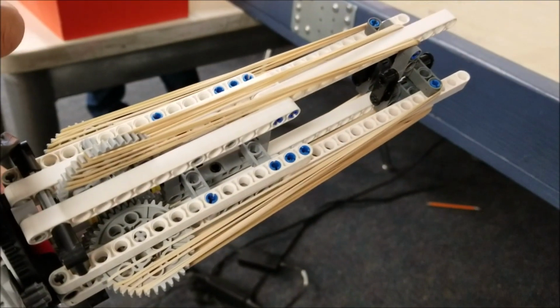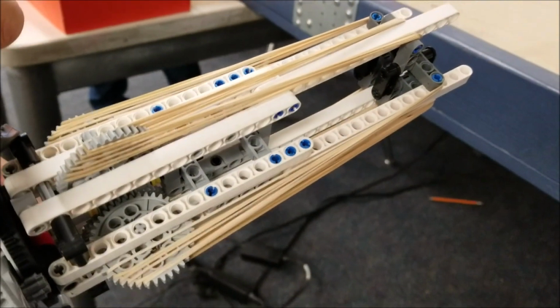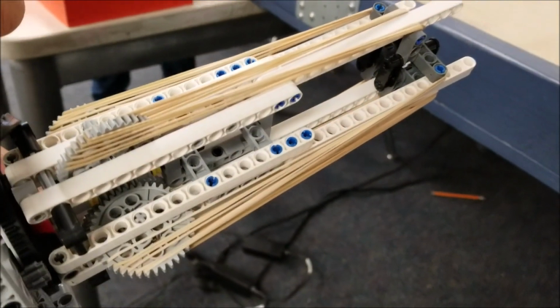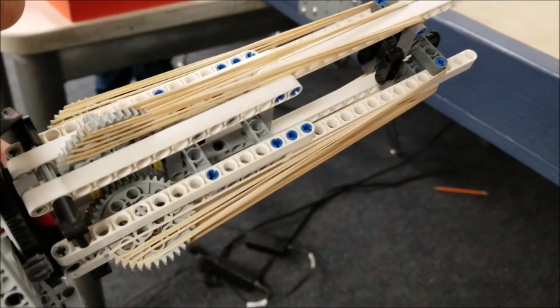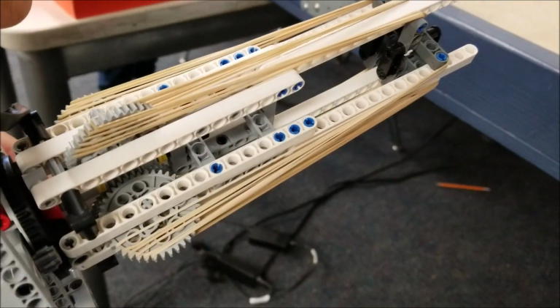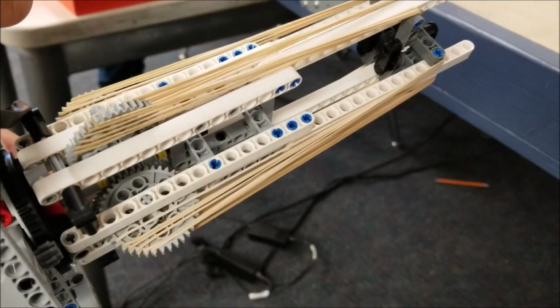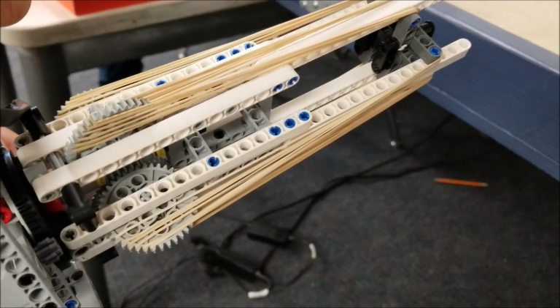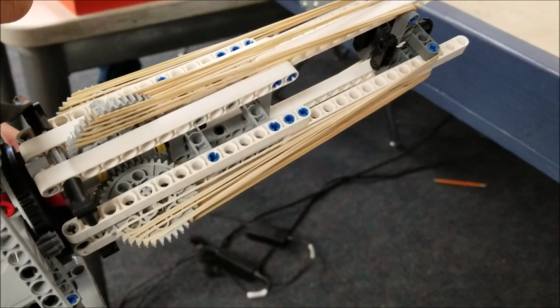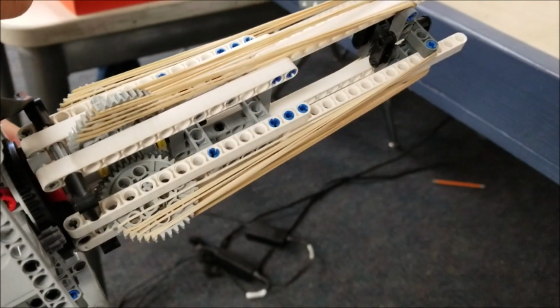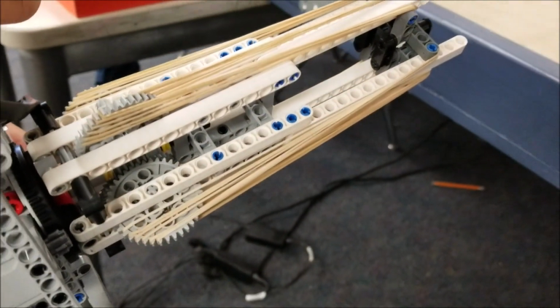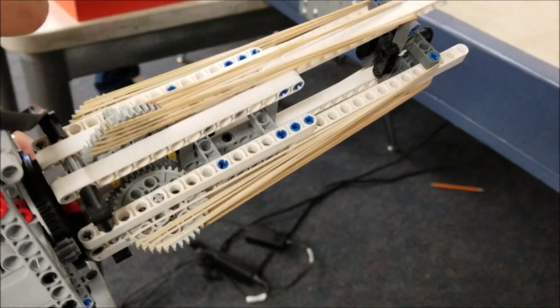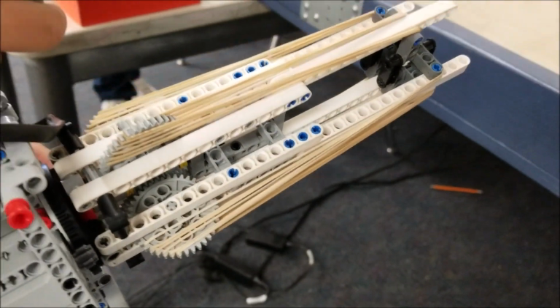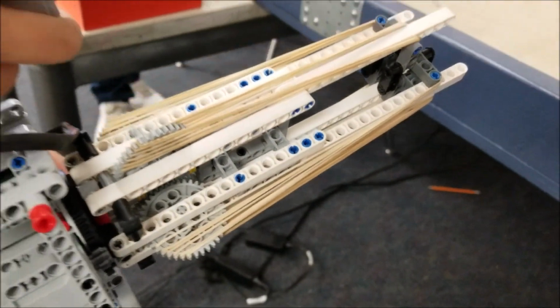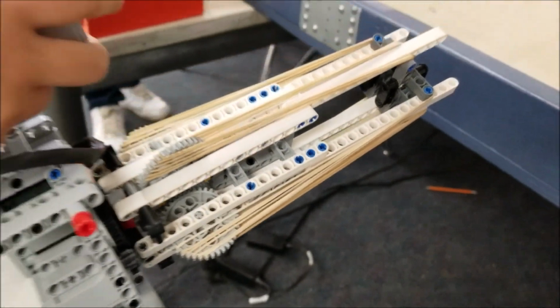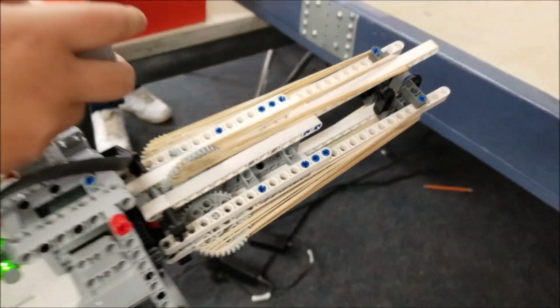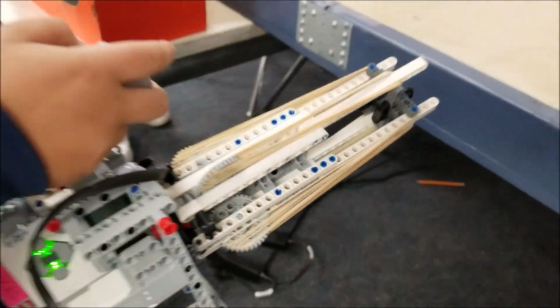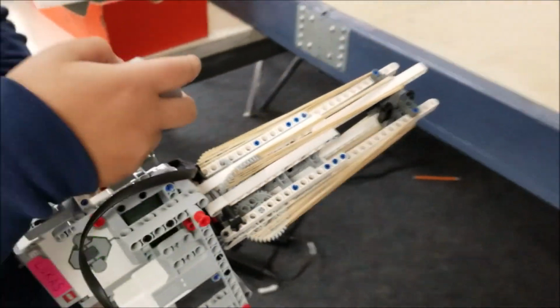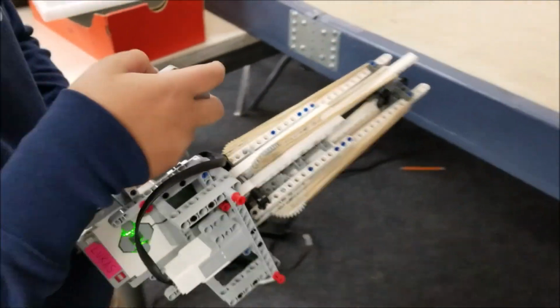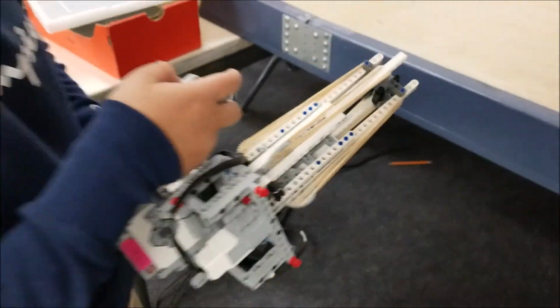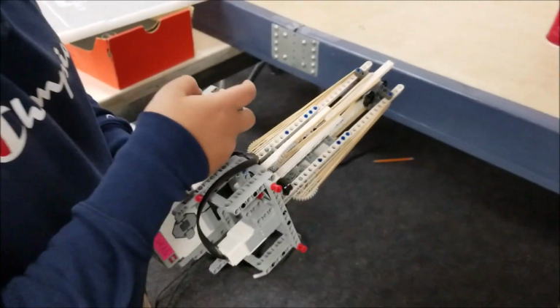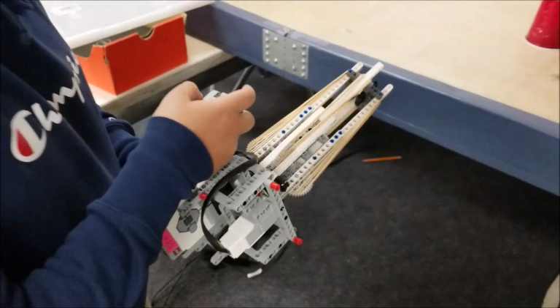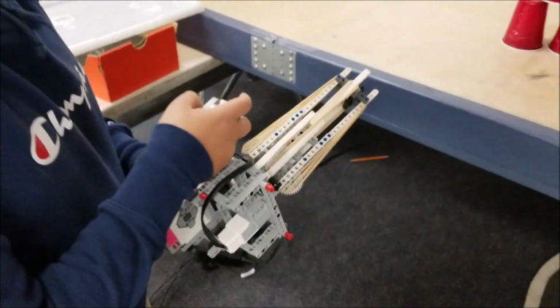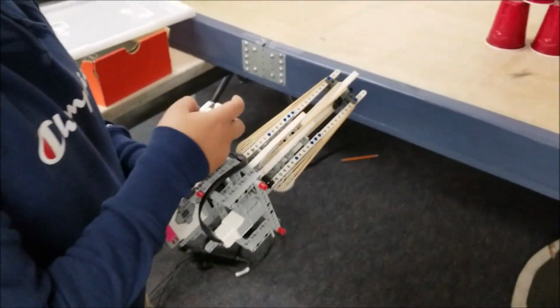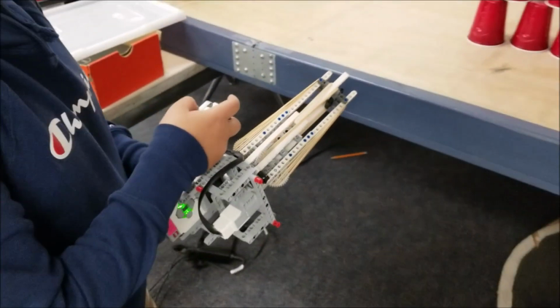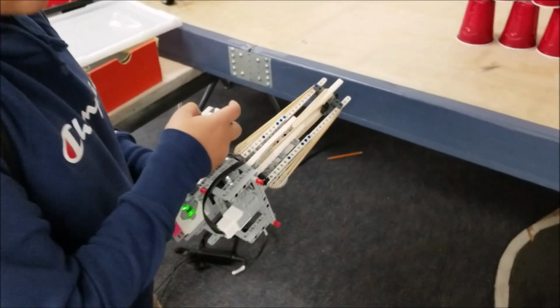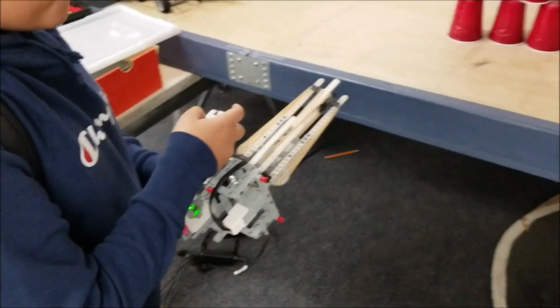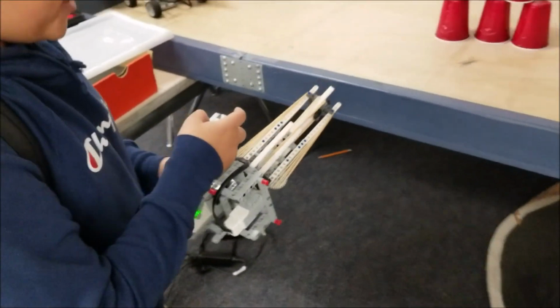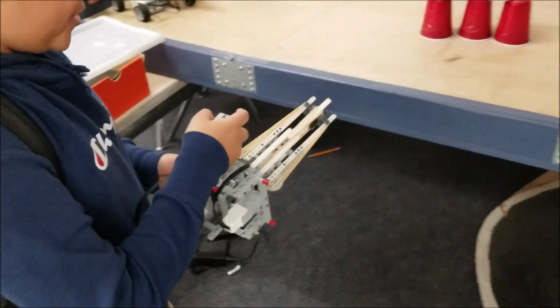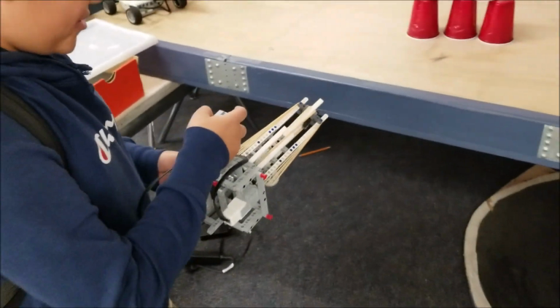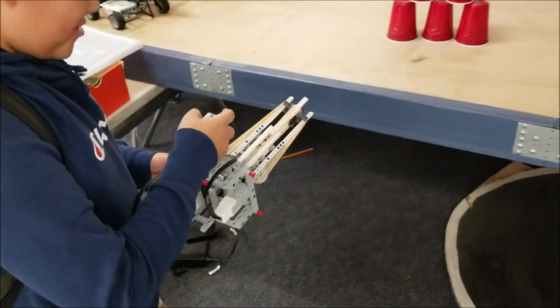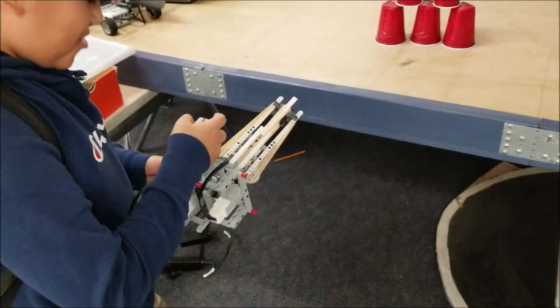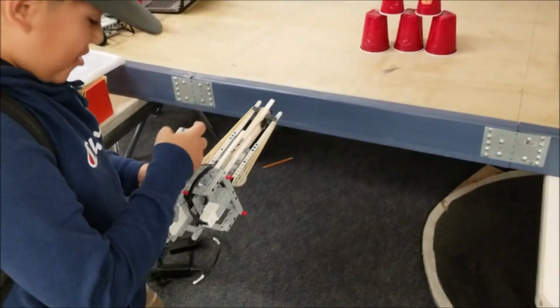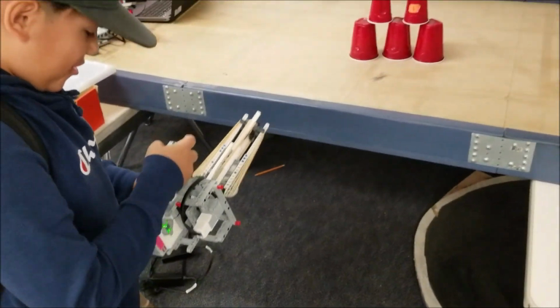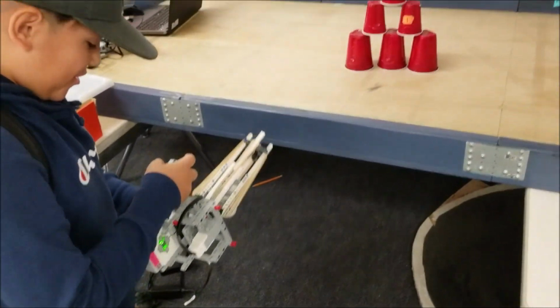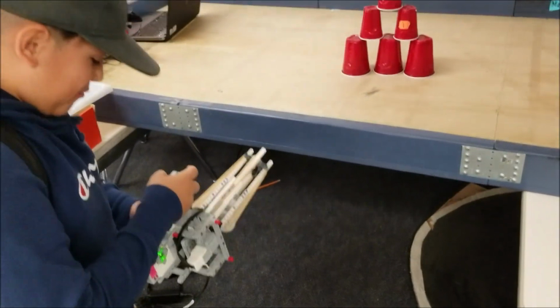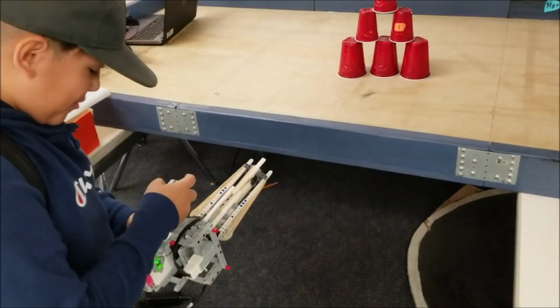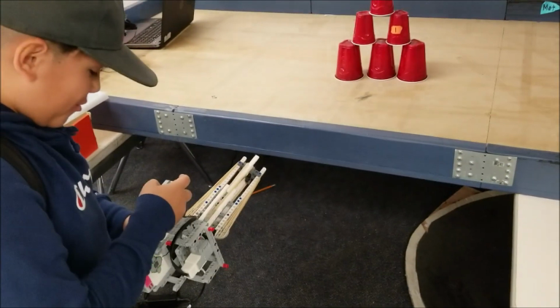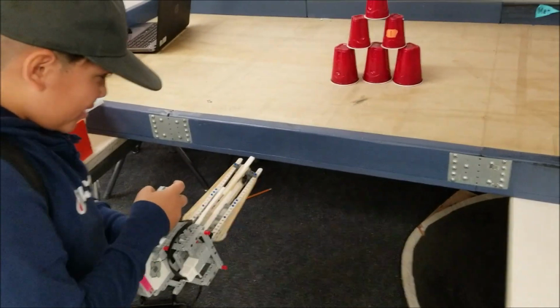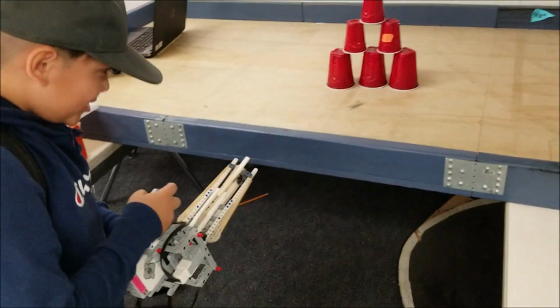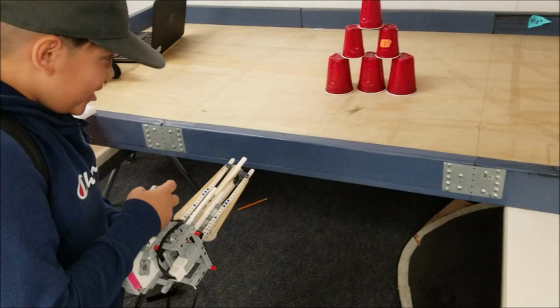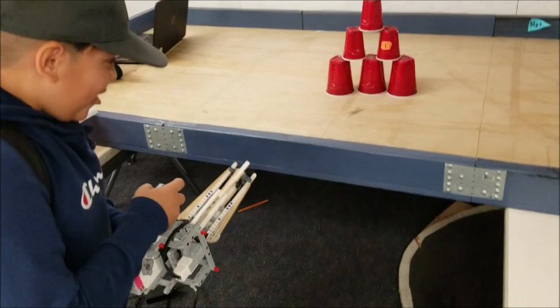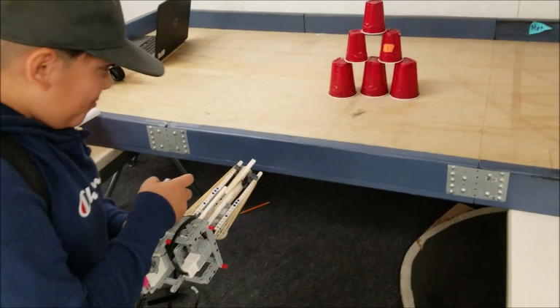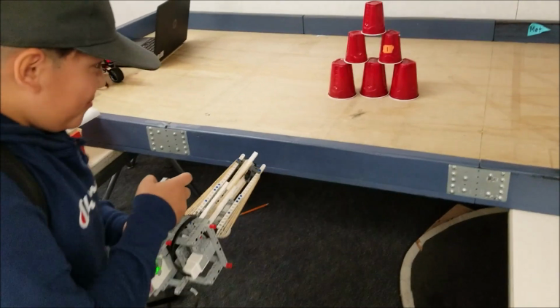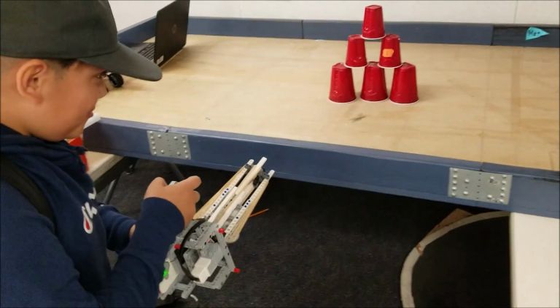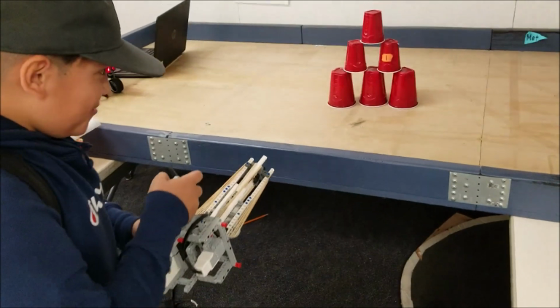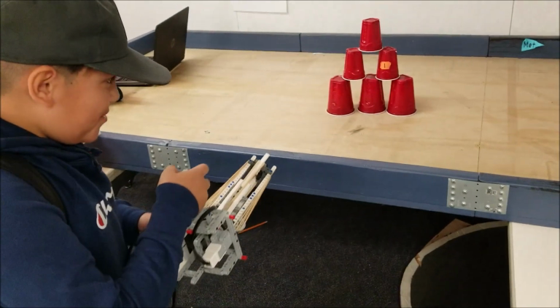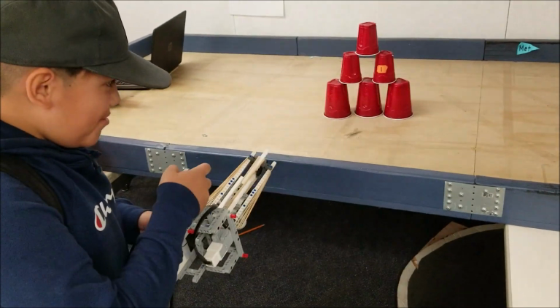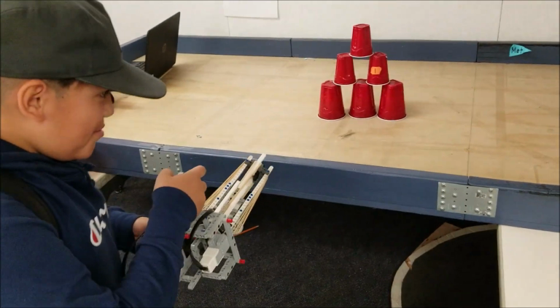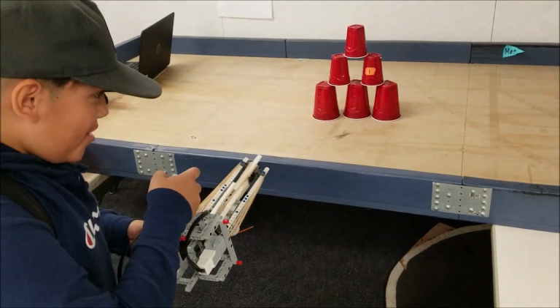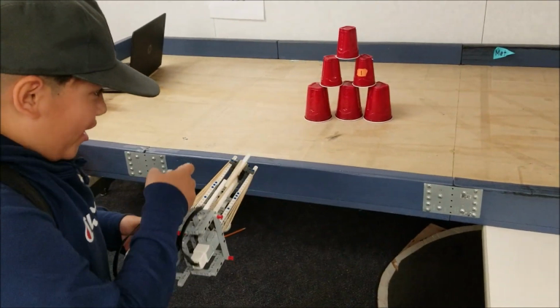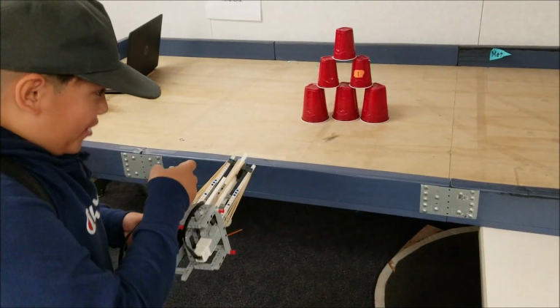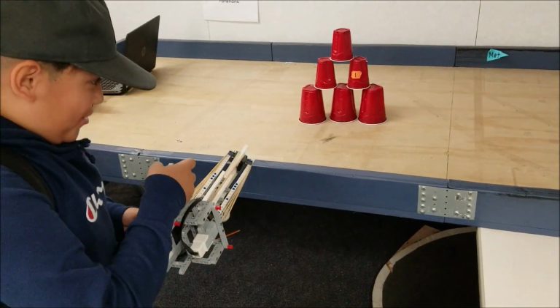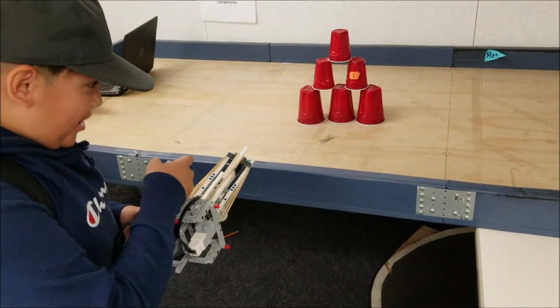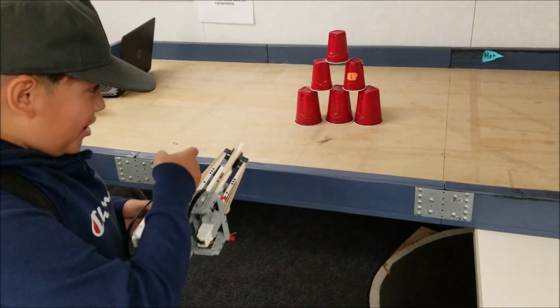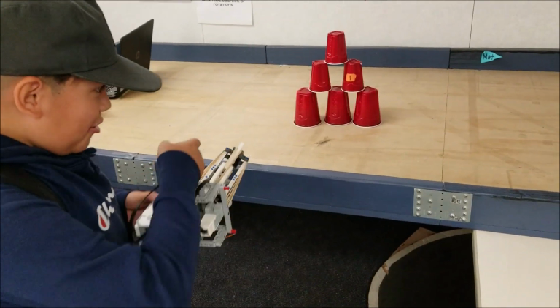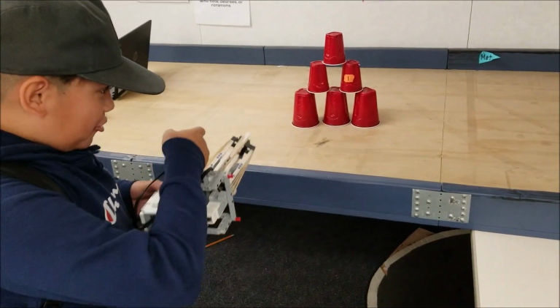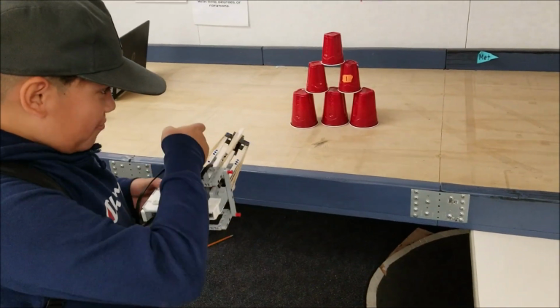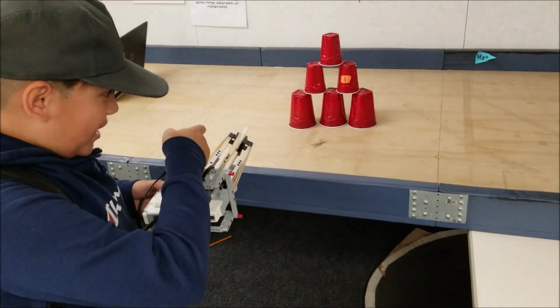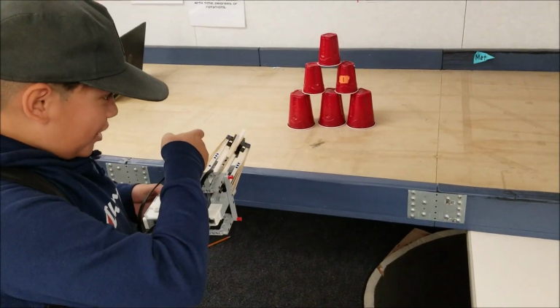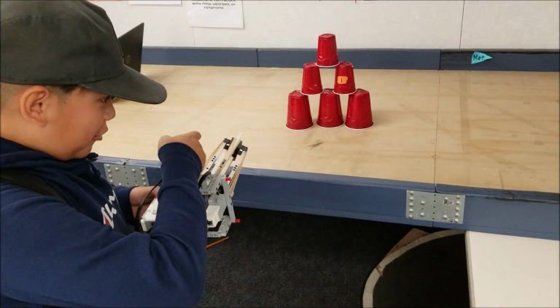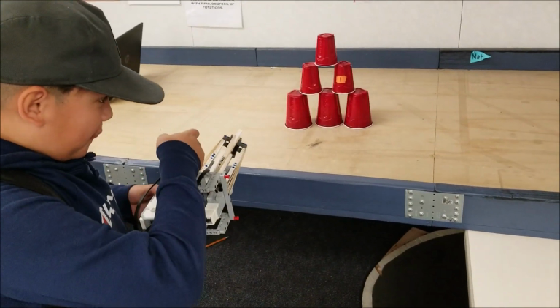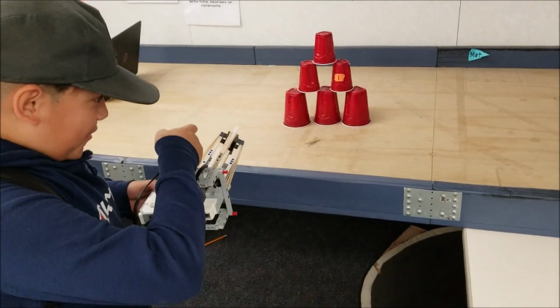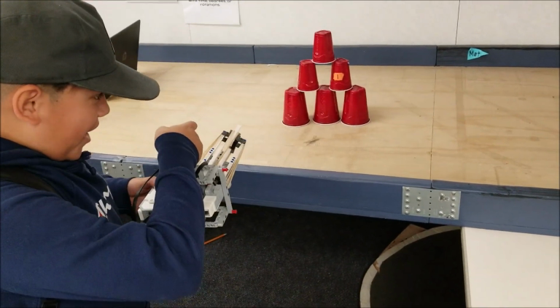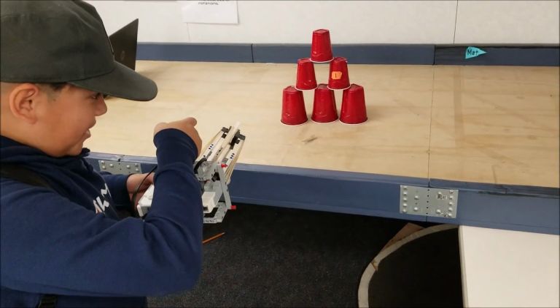How many rubber bands you got on there? That's so much. All right.